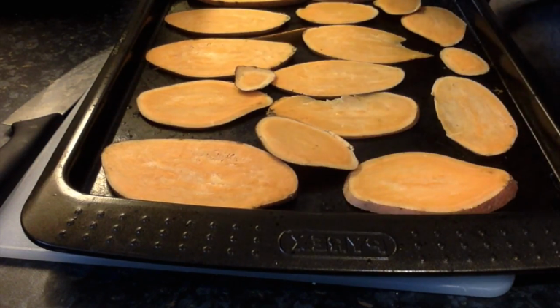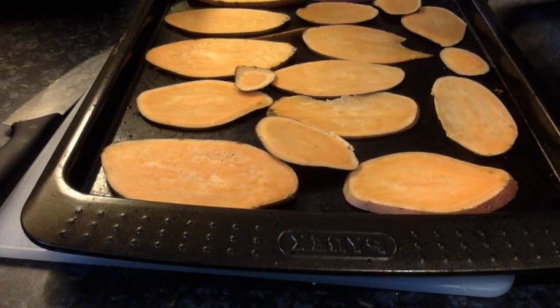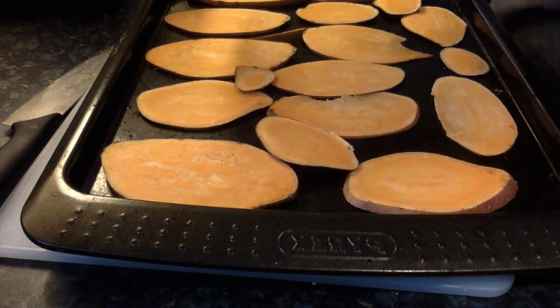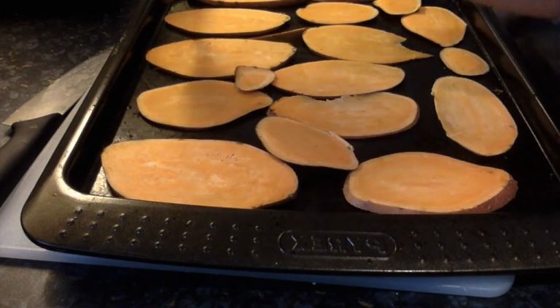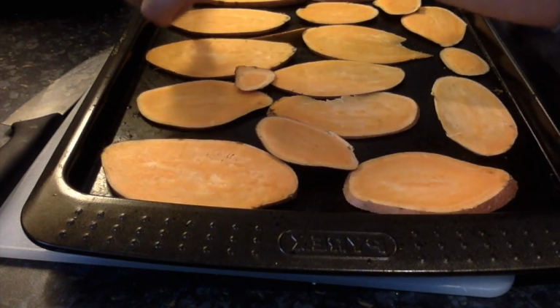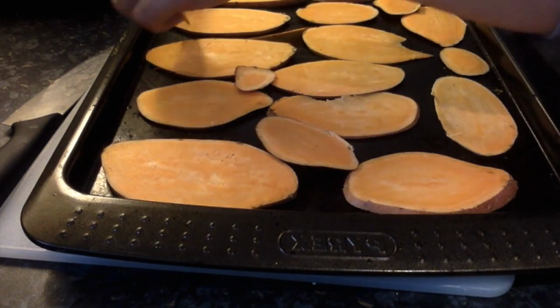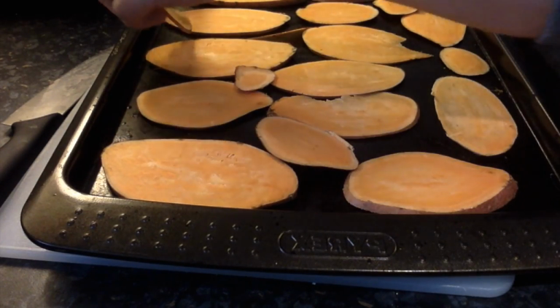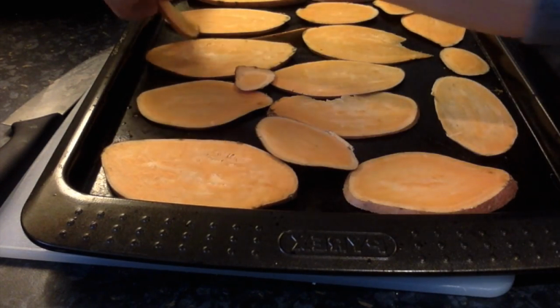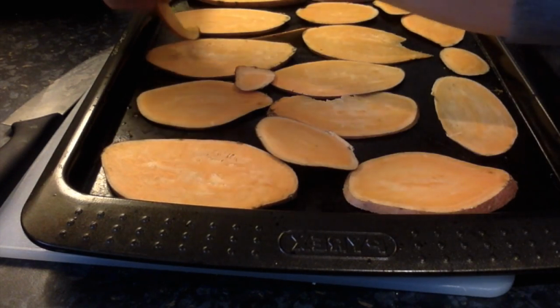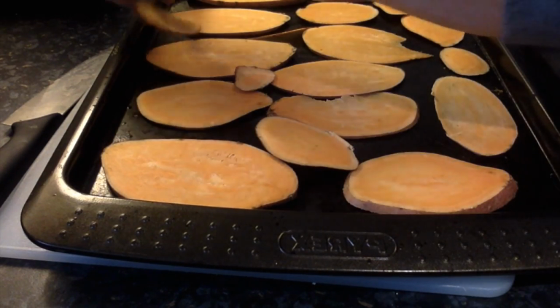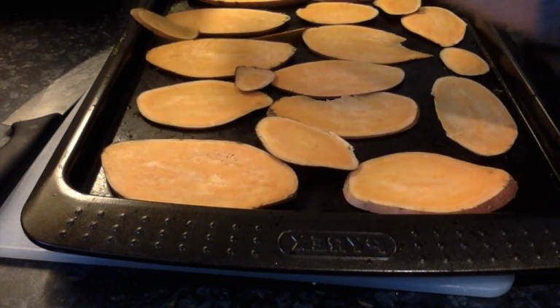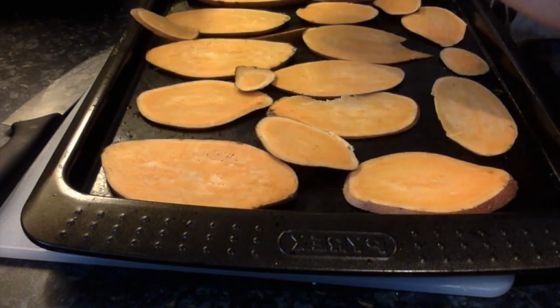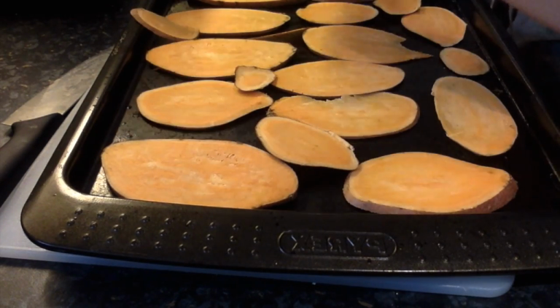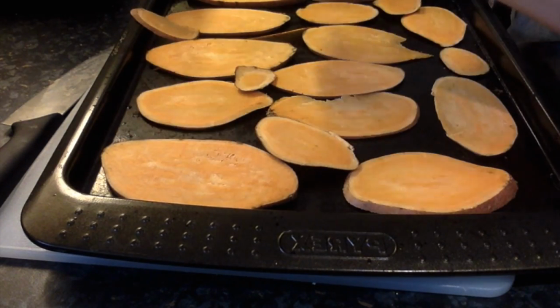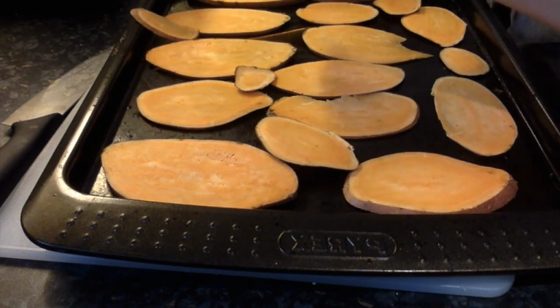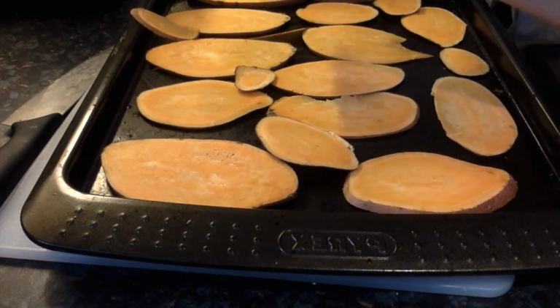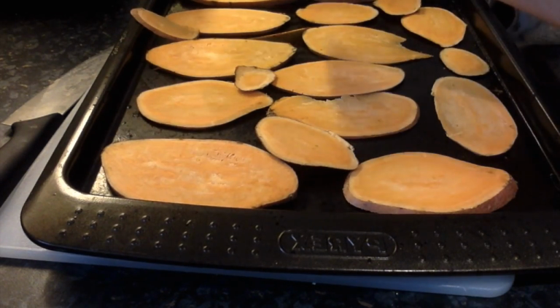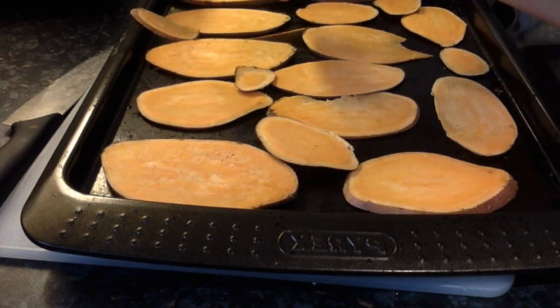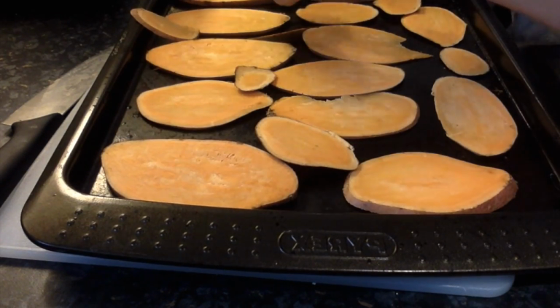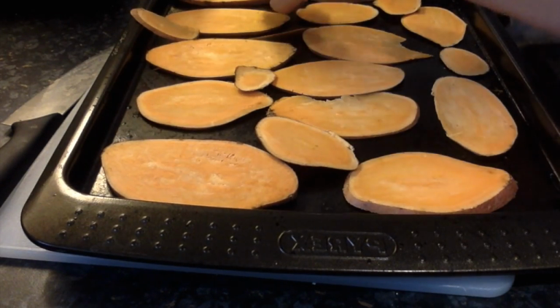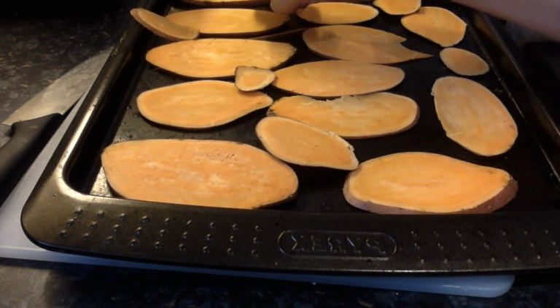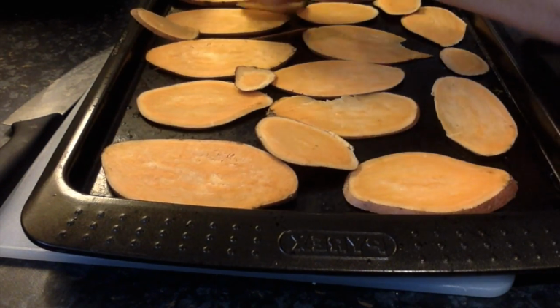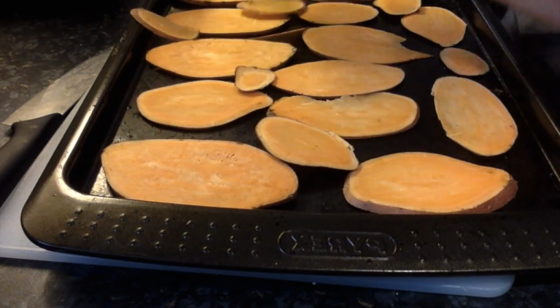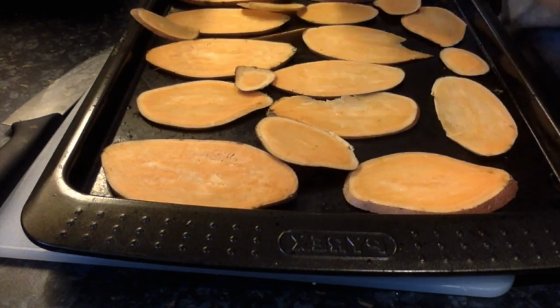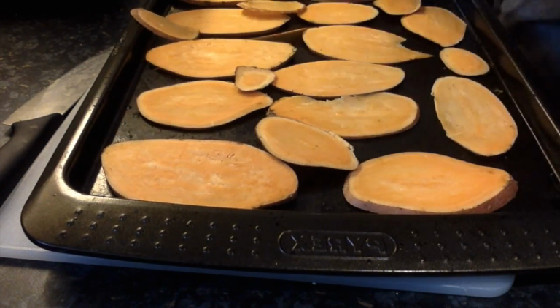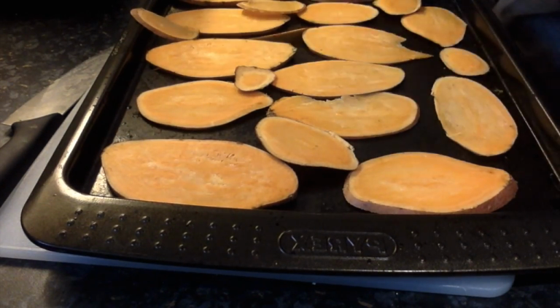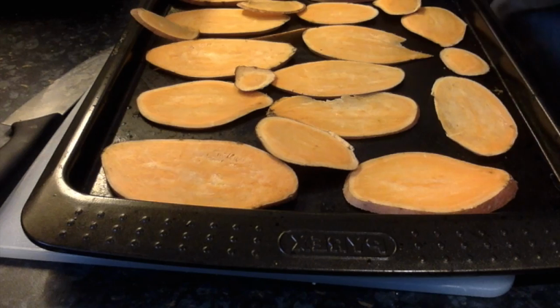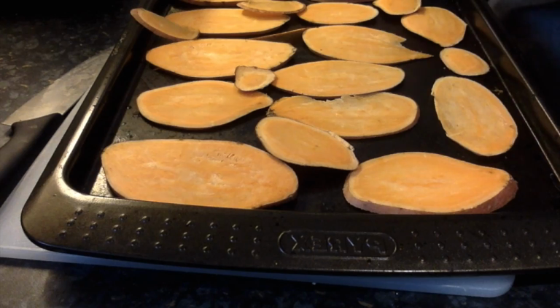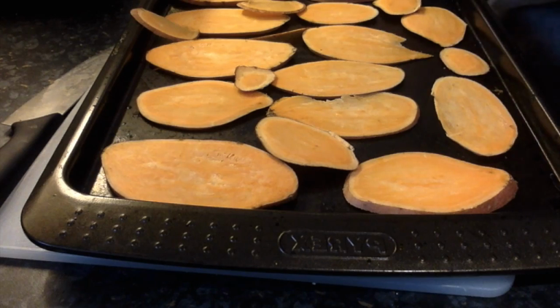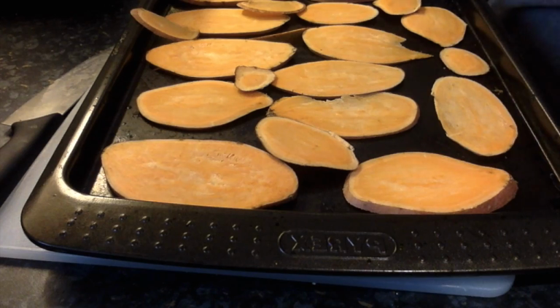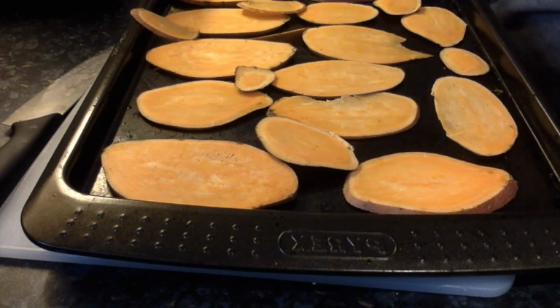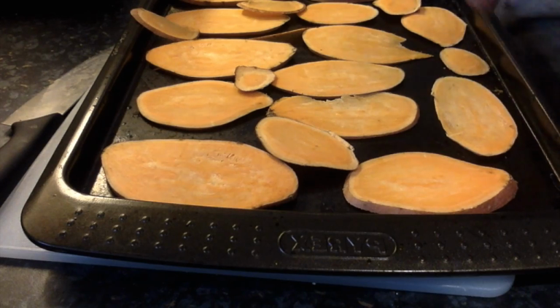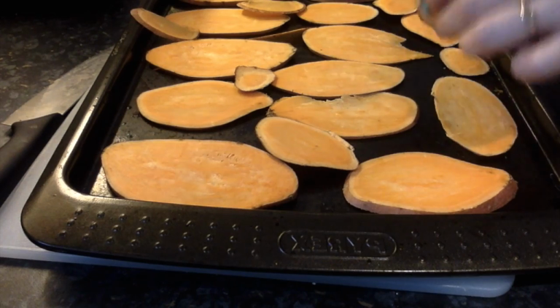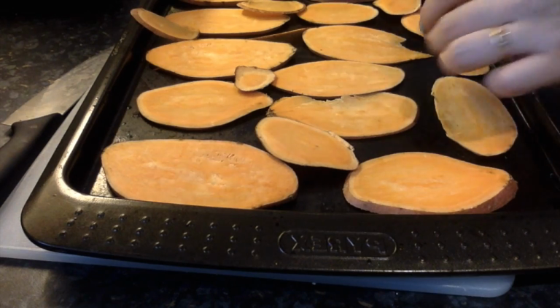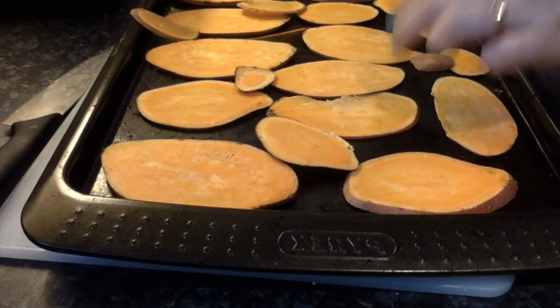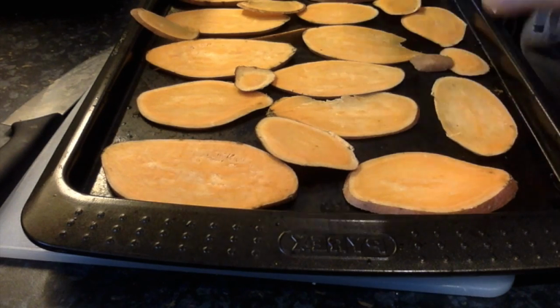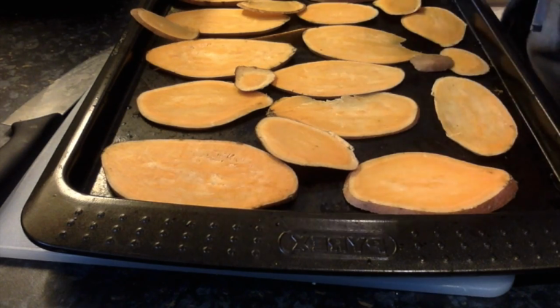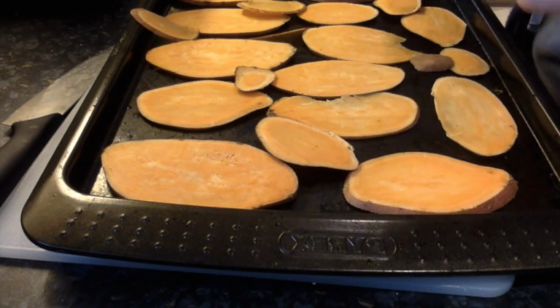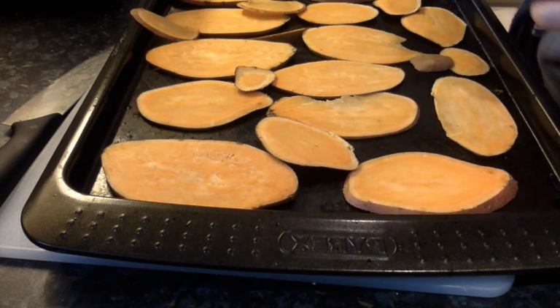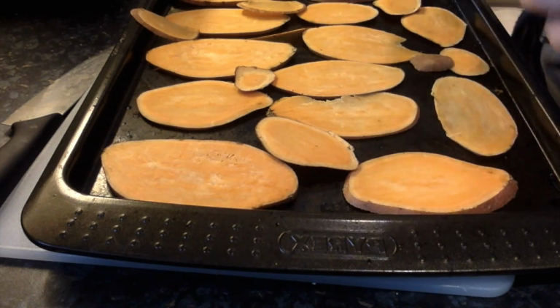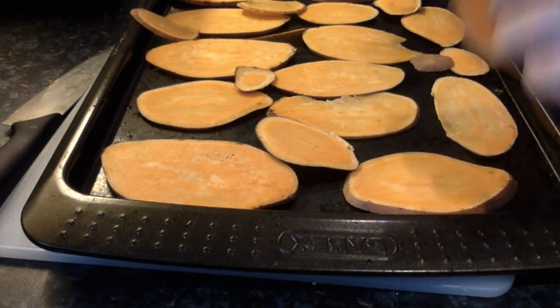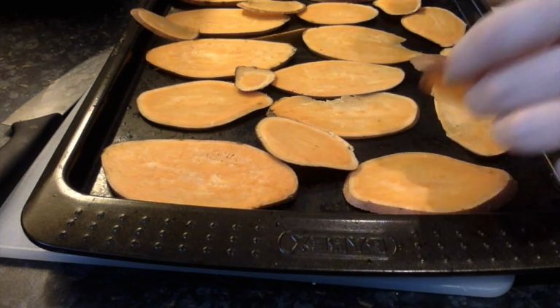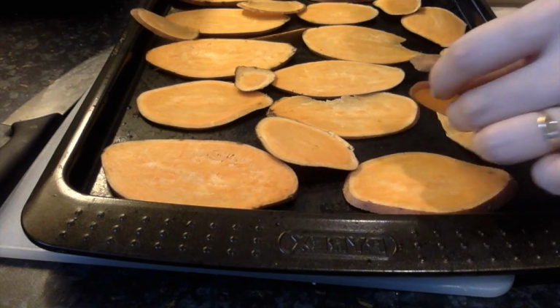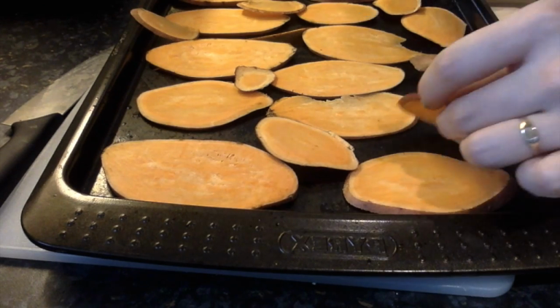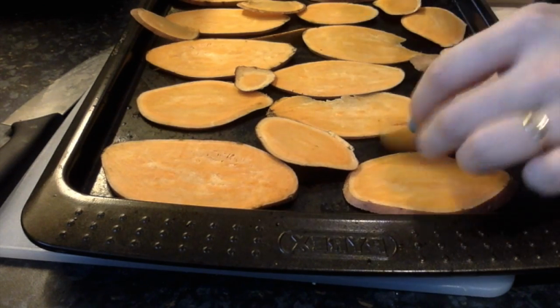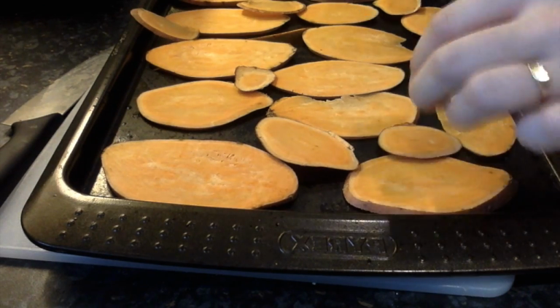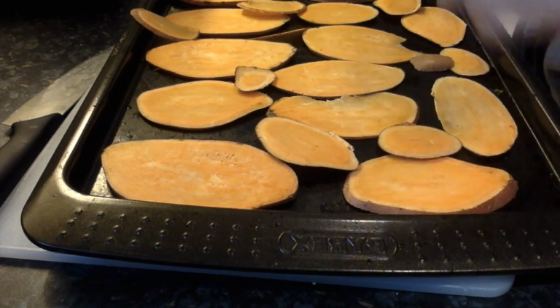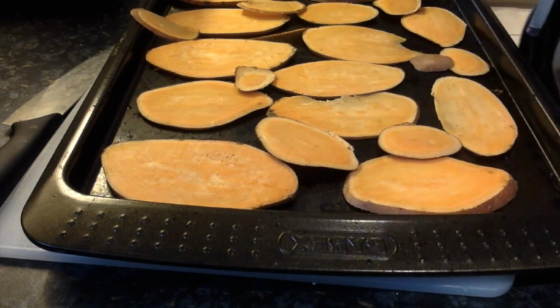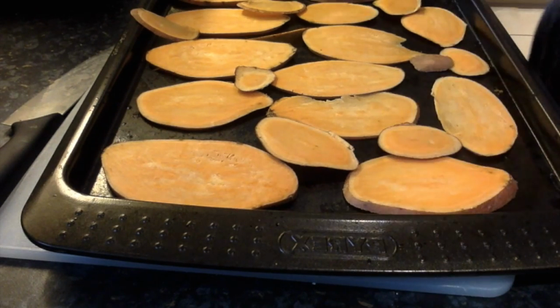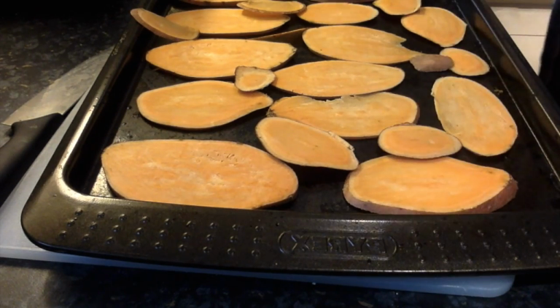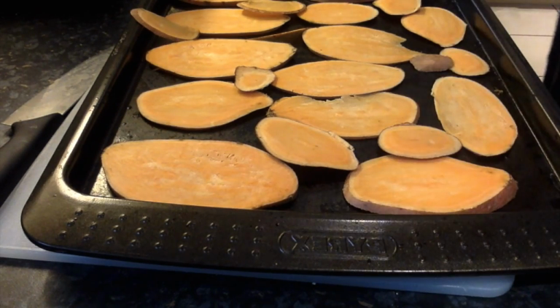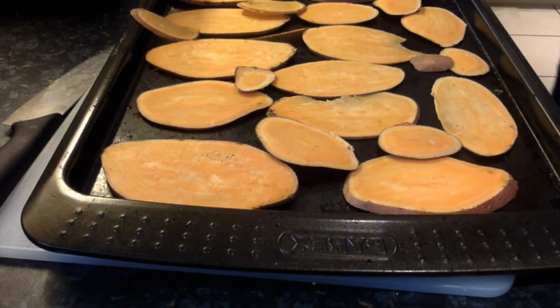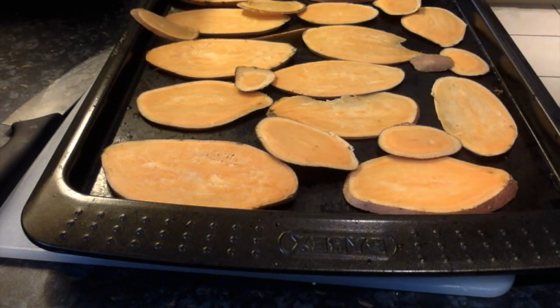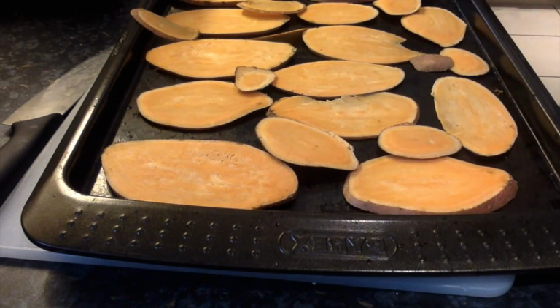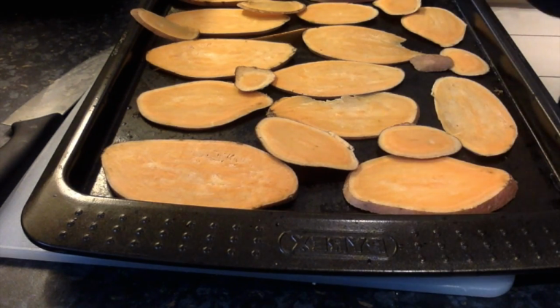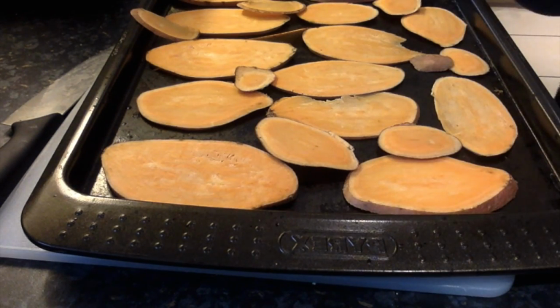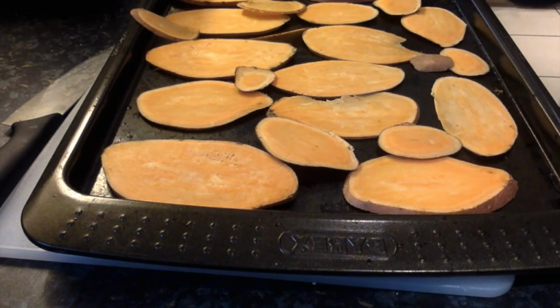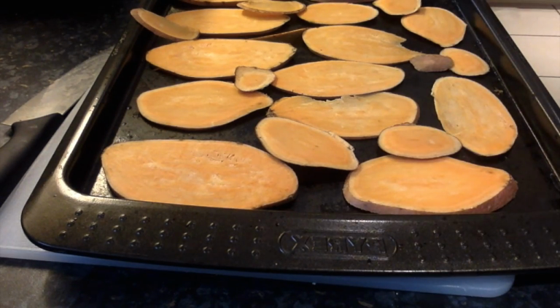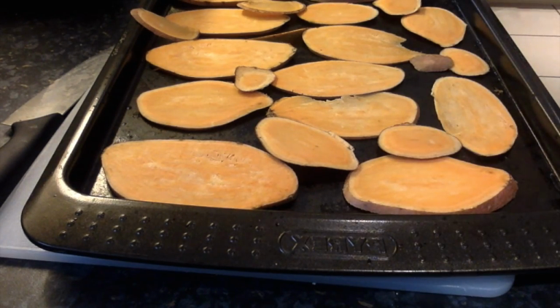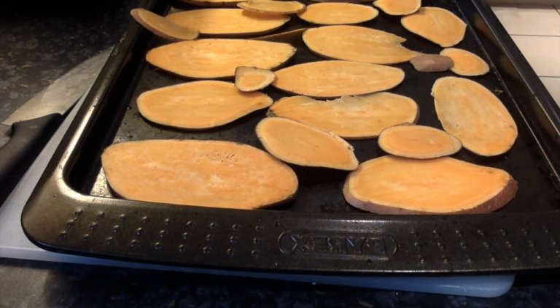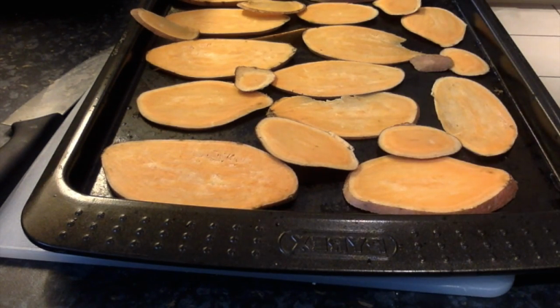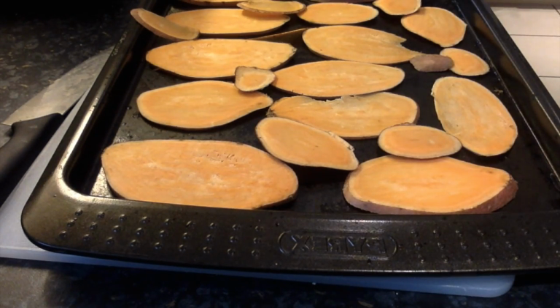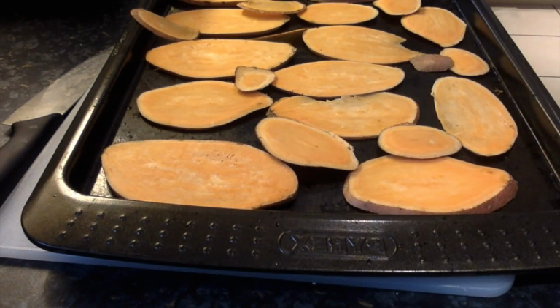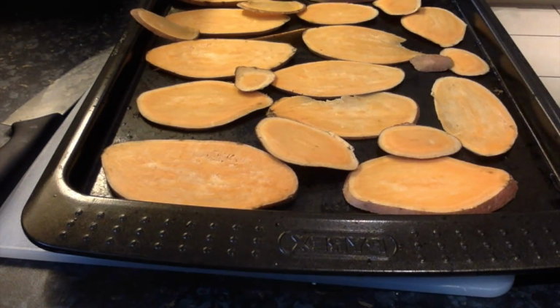Definitely coming back in my next life as a dog. Right, so I'm going to pop these in the oven.